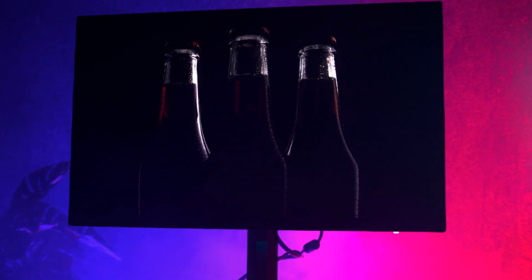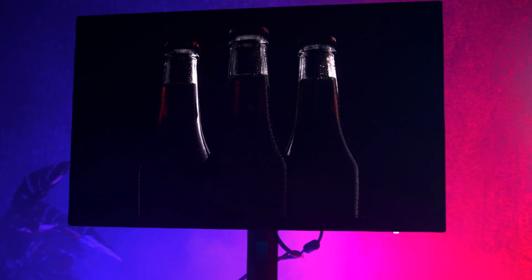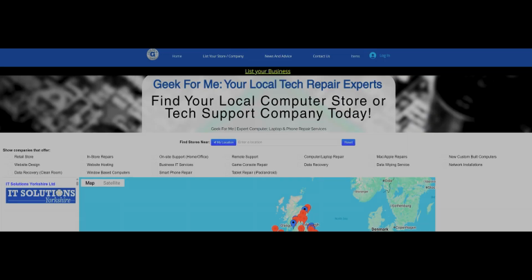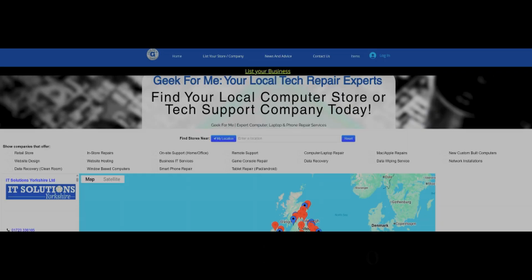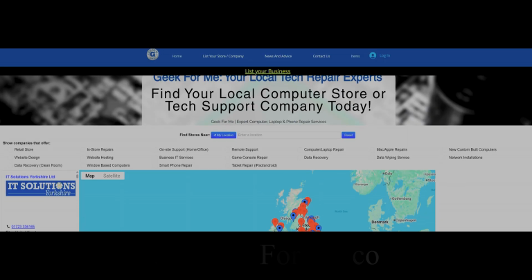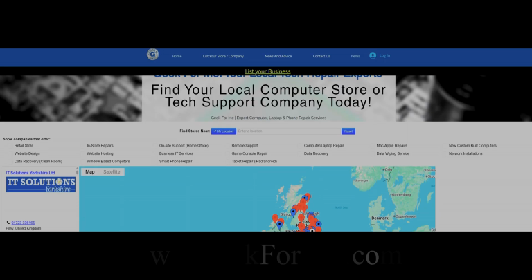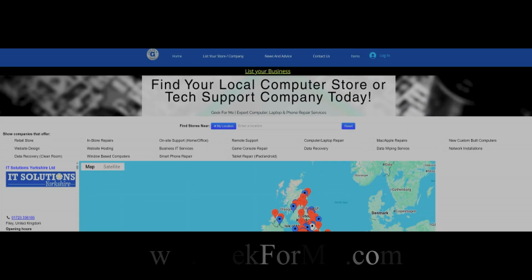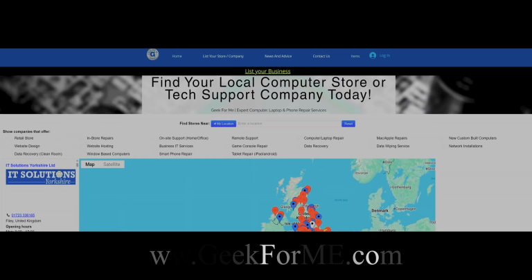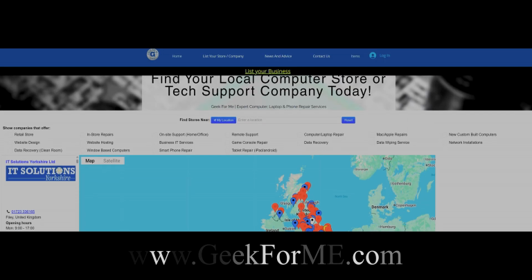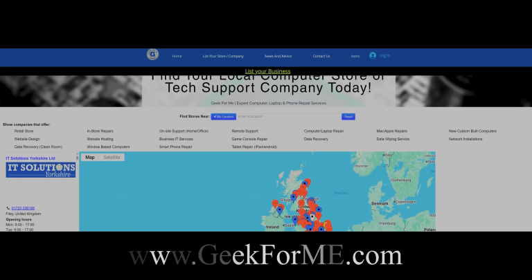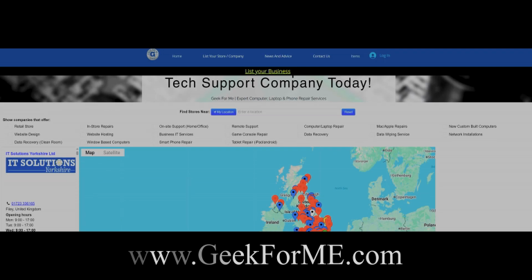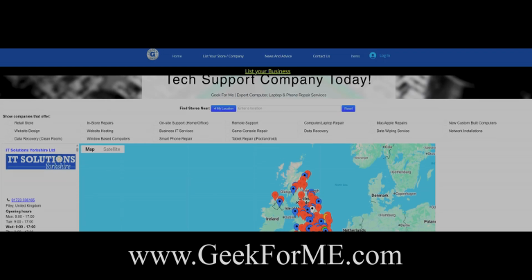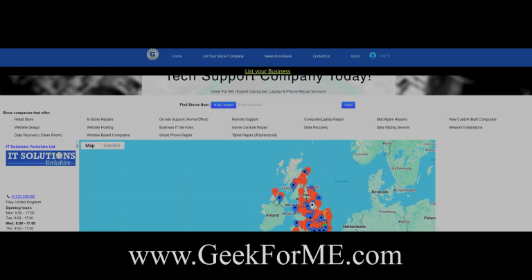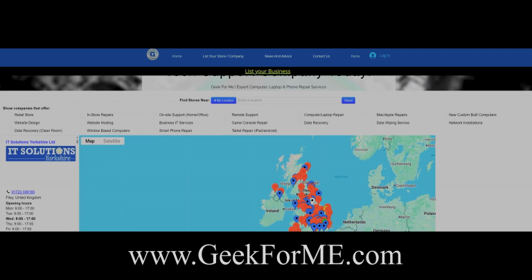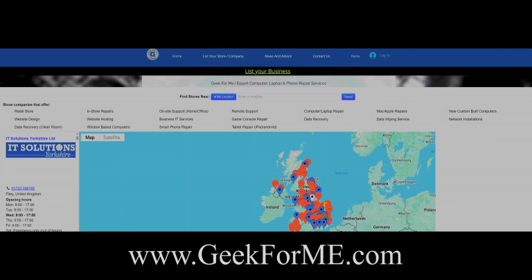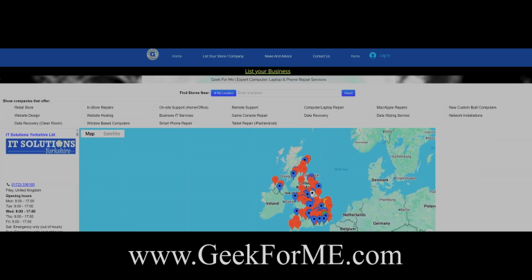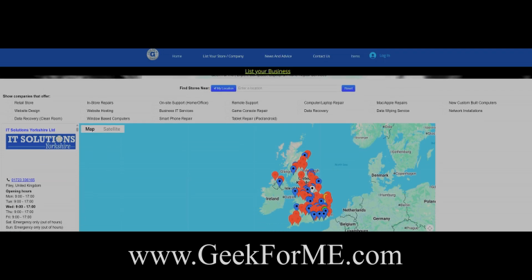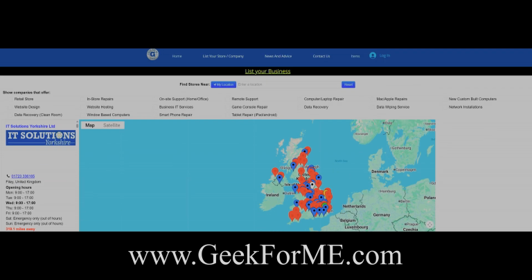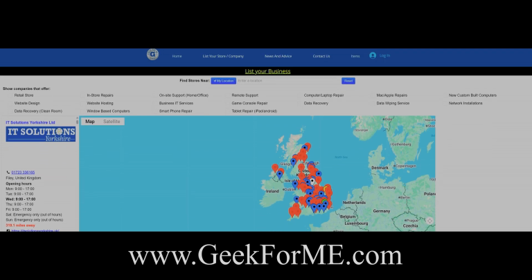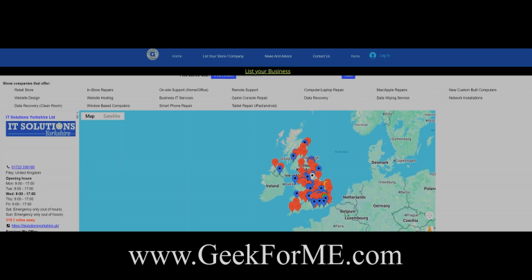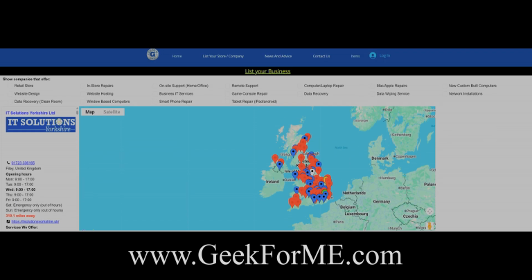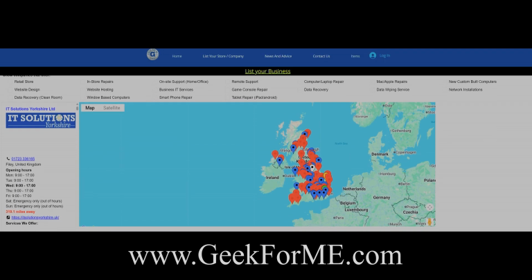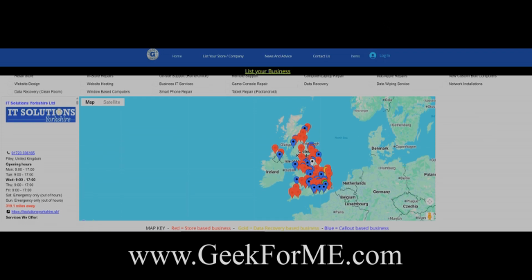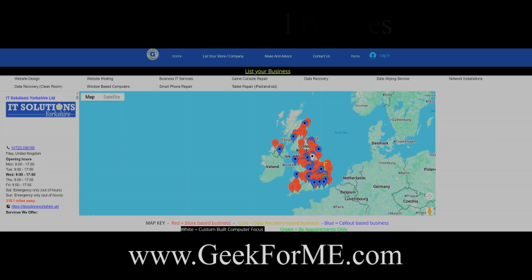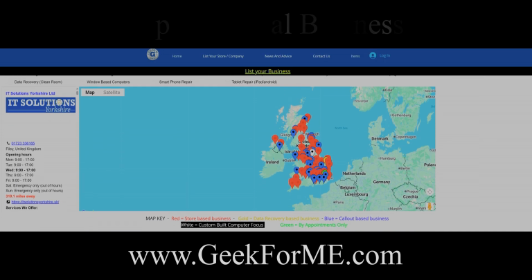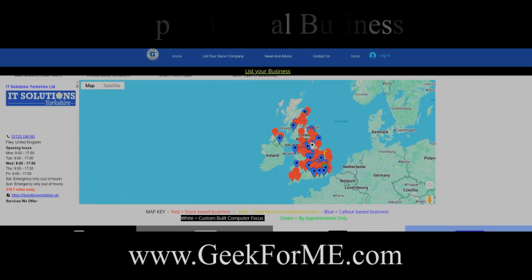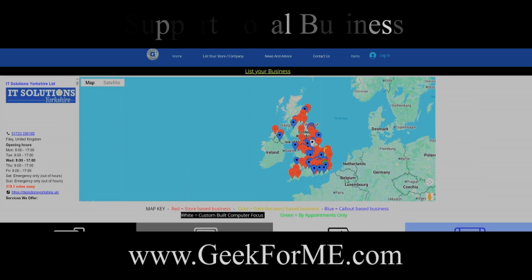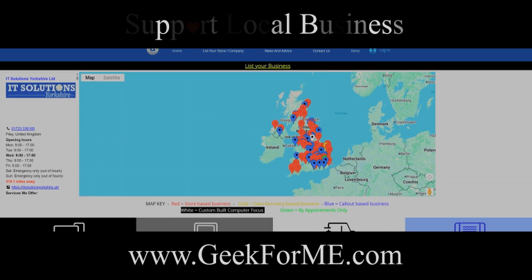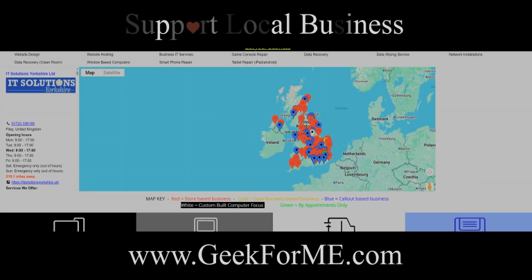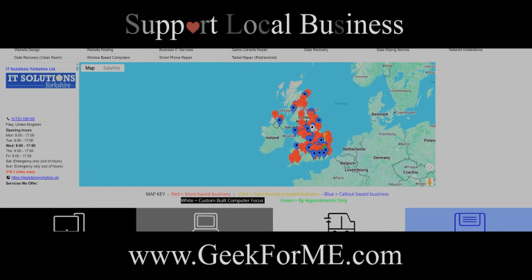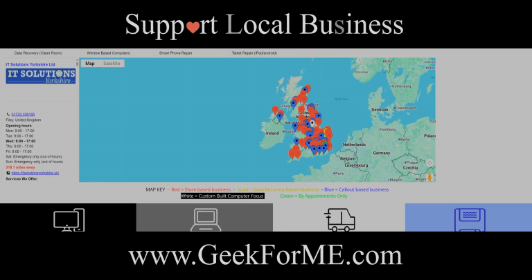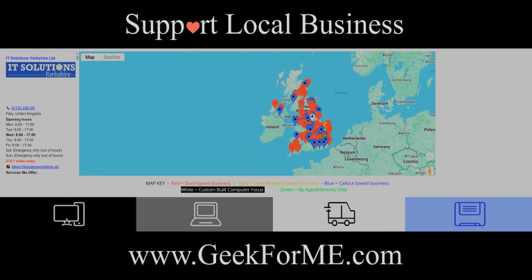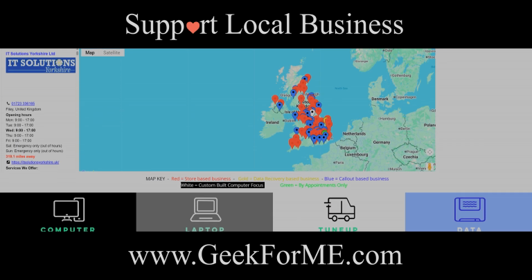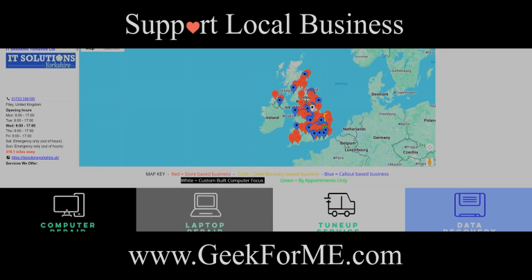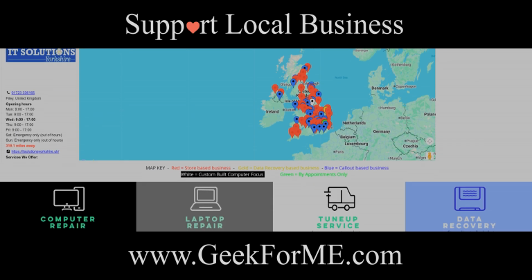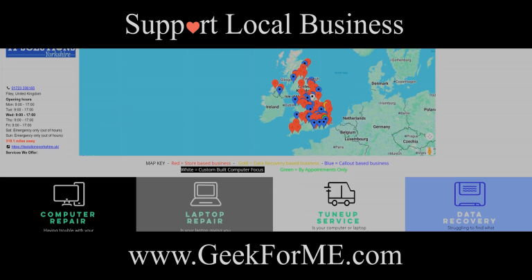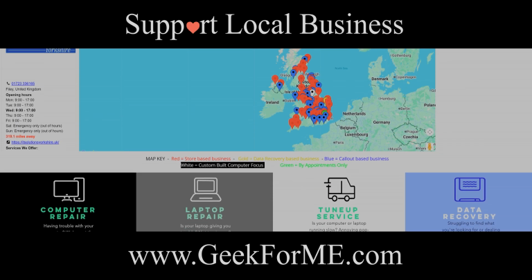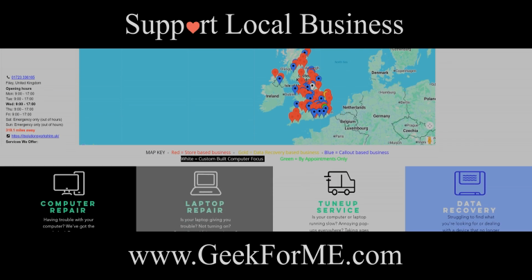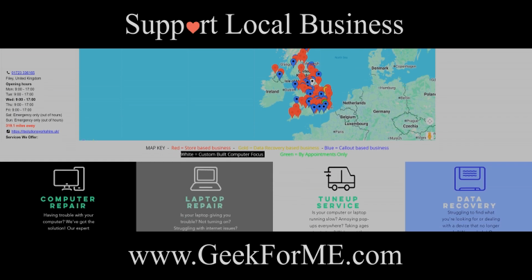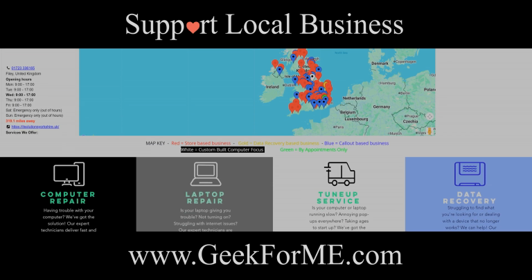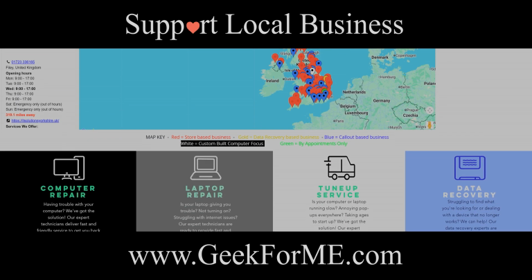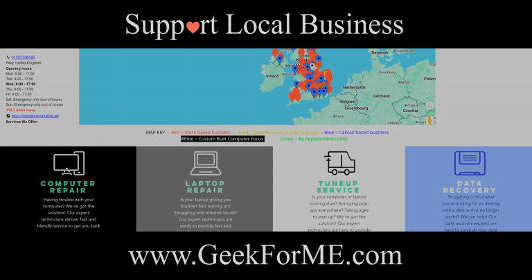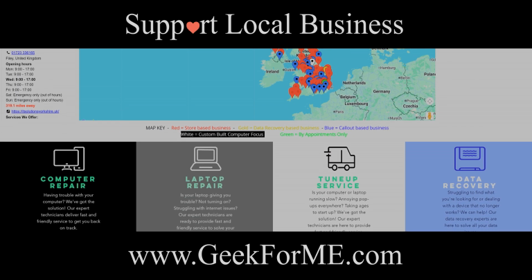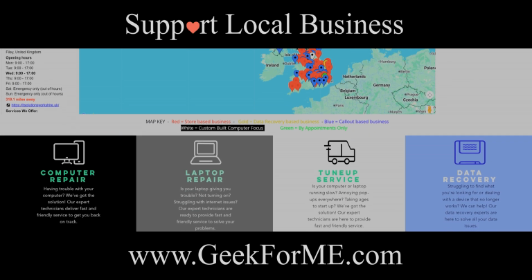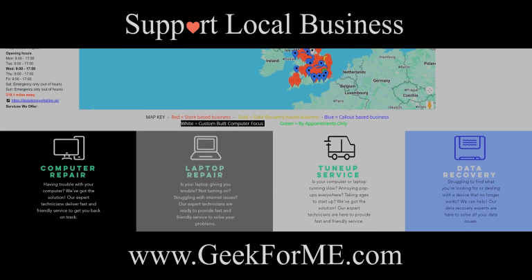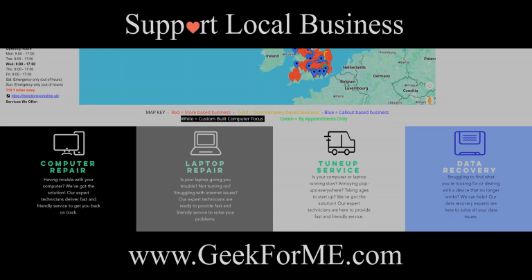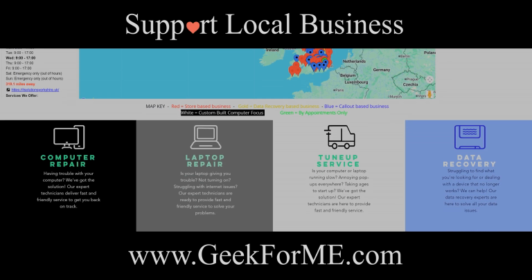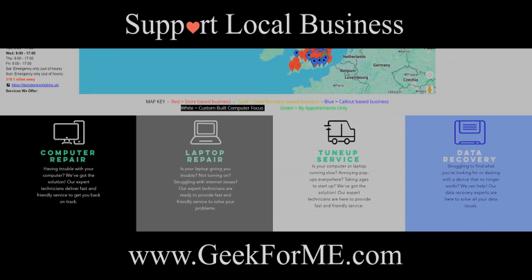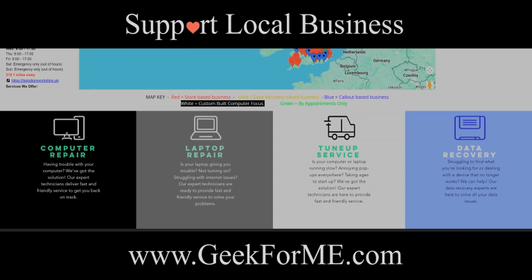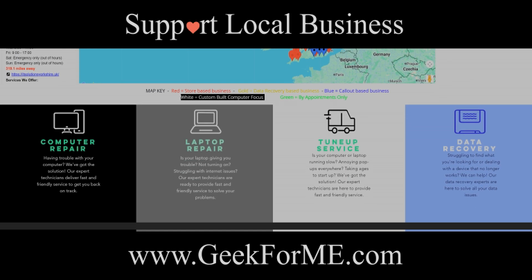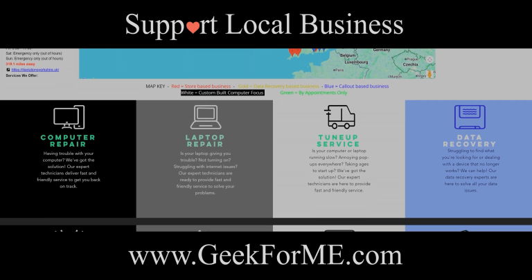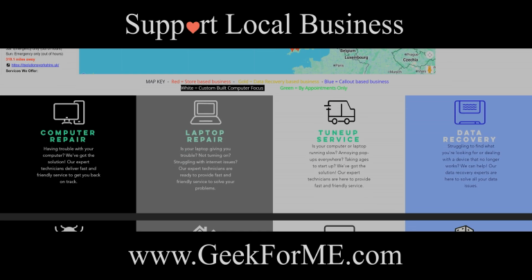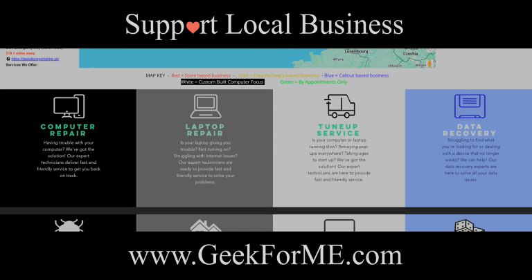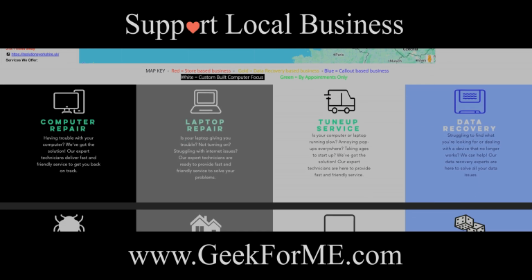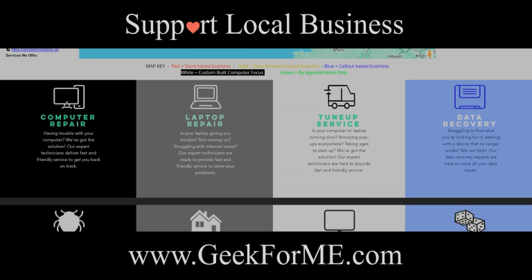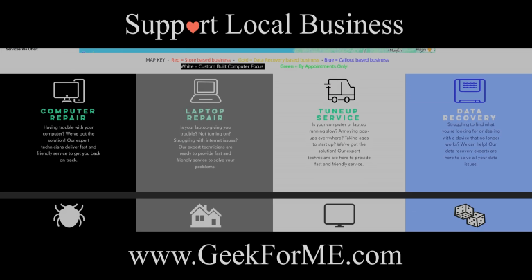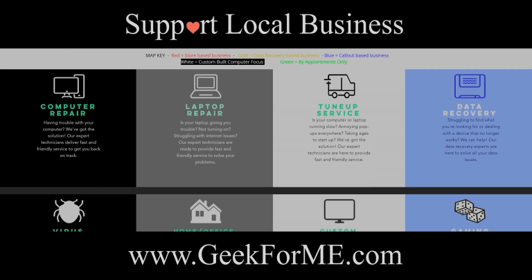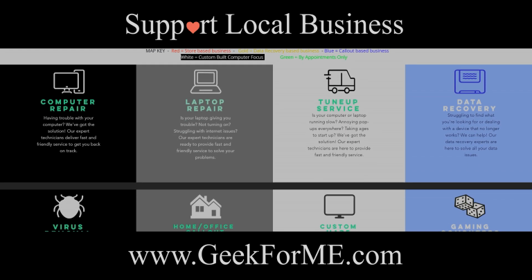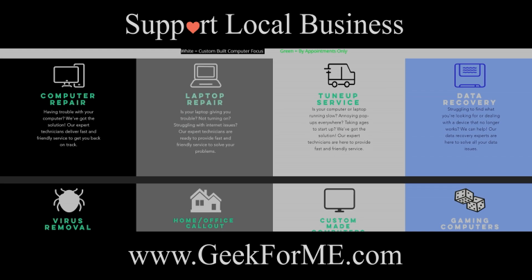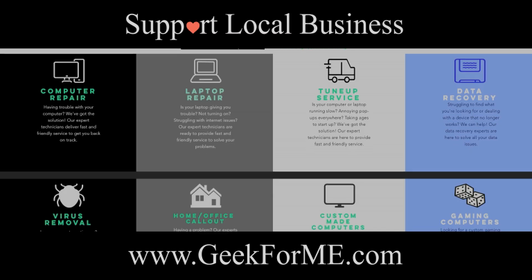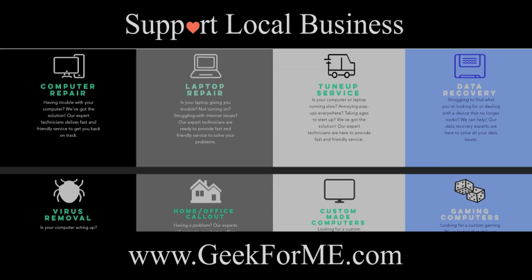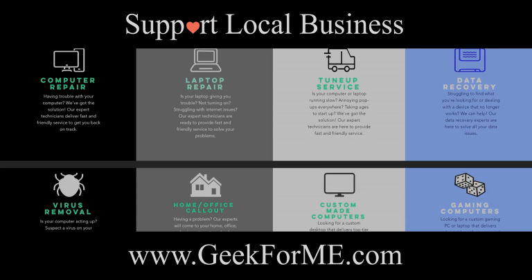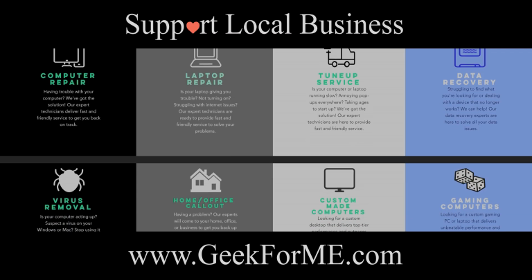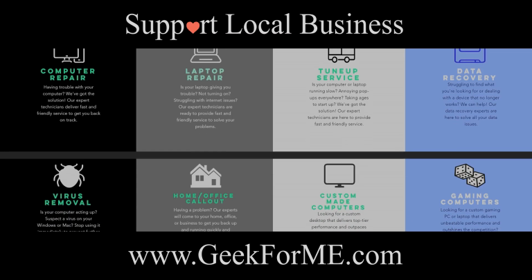Go to geek4me.com — the easy way to find trusted local tech repair experts near you.